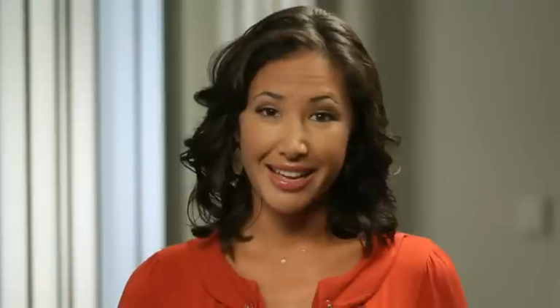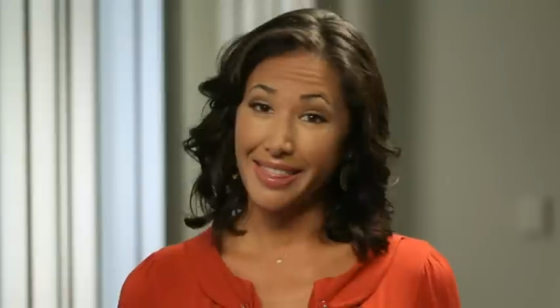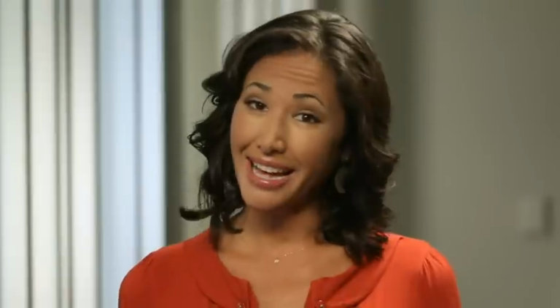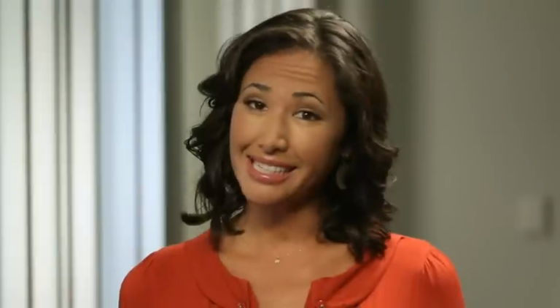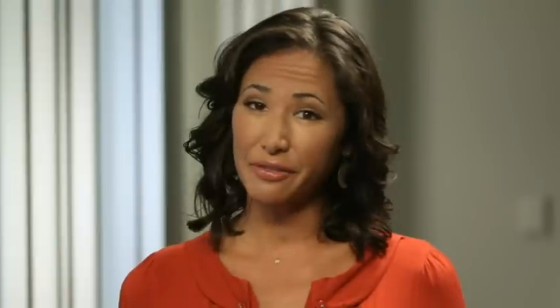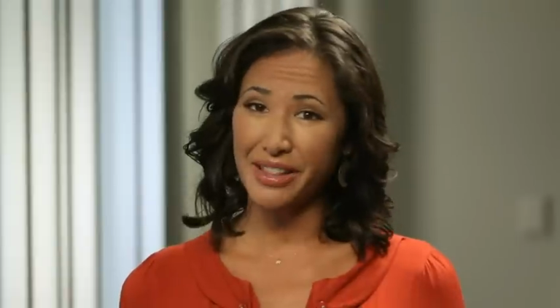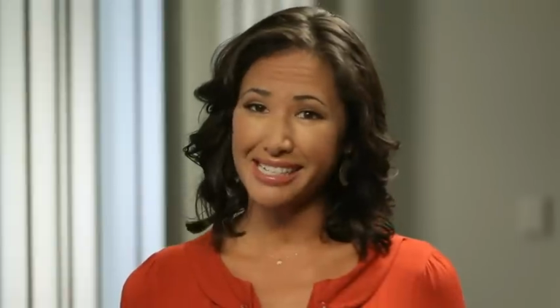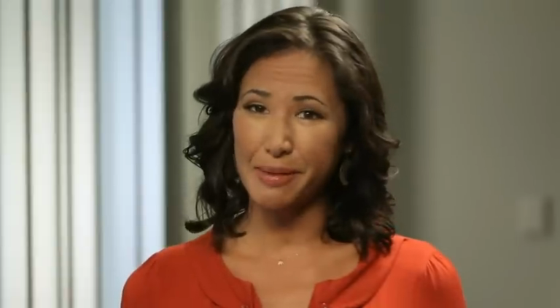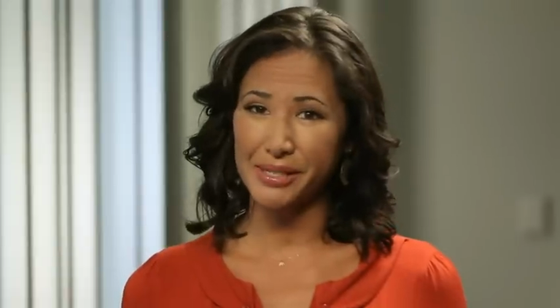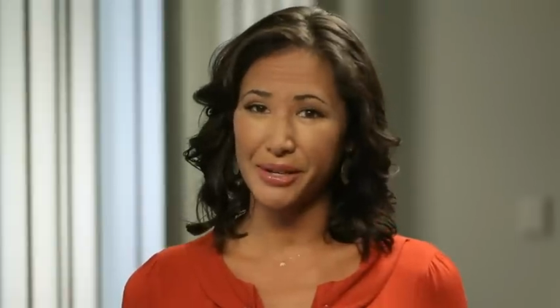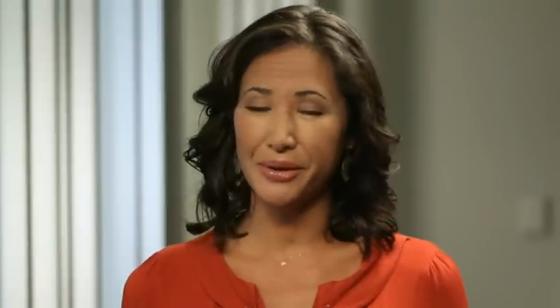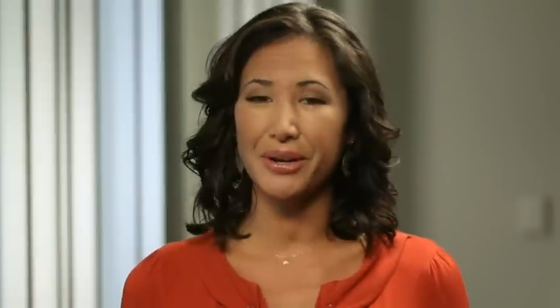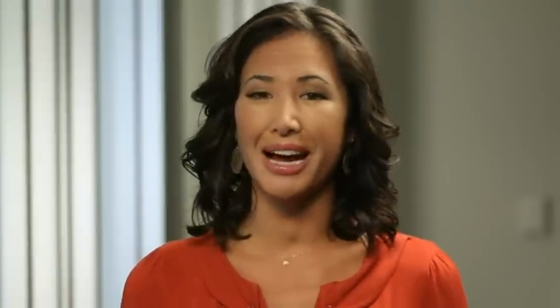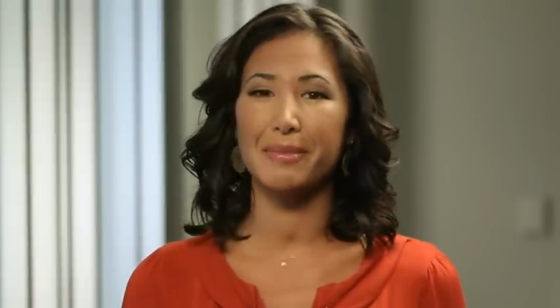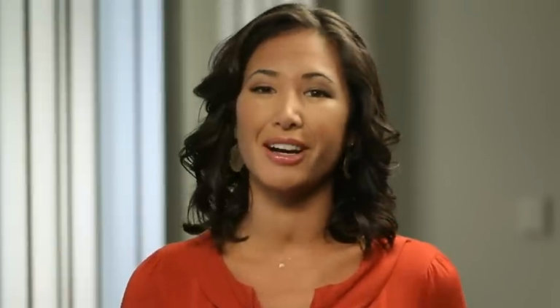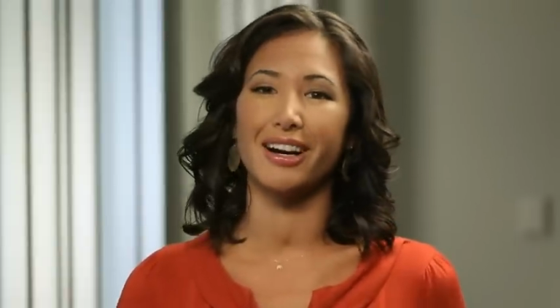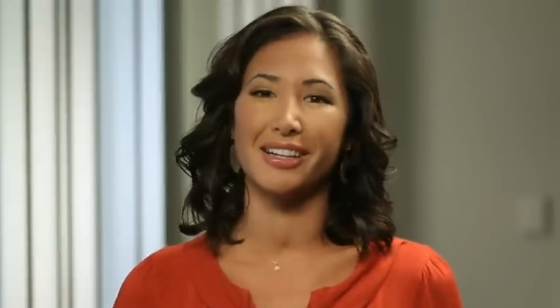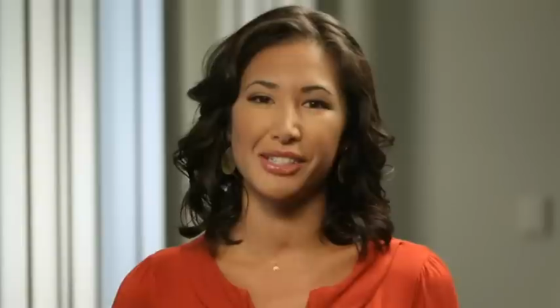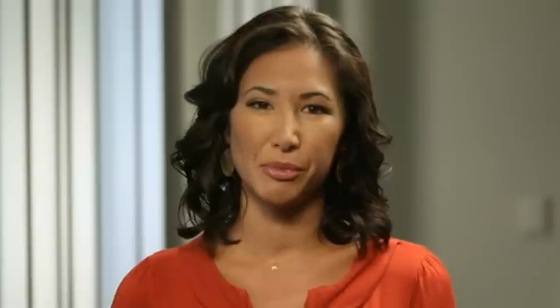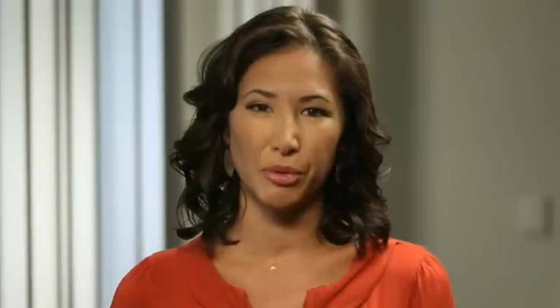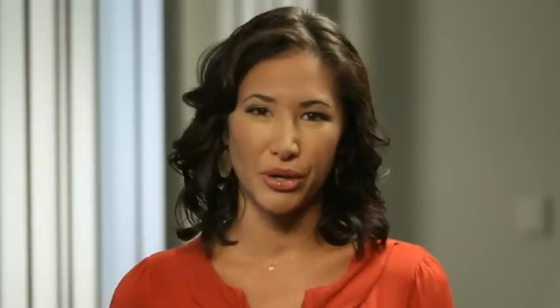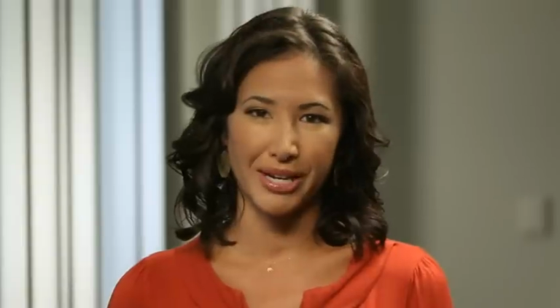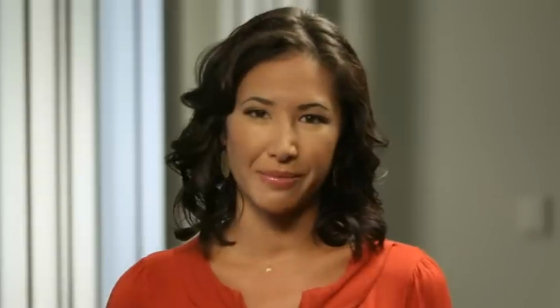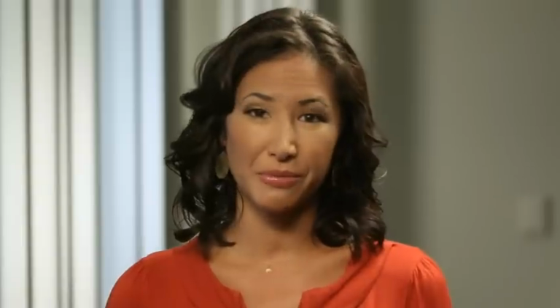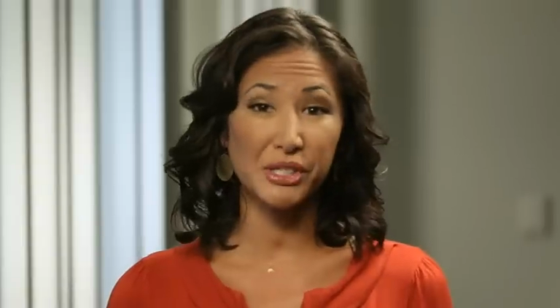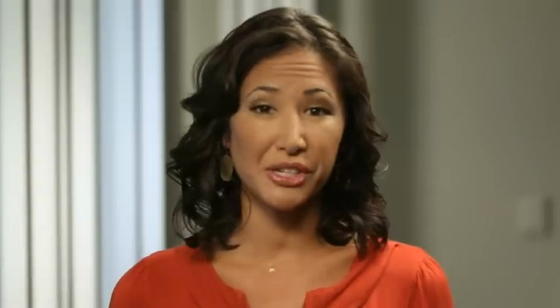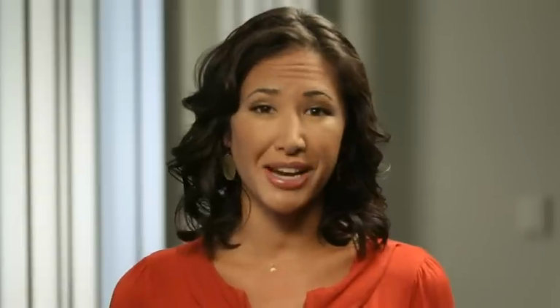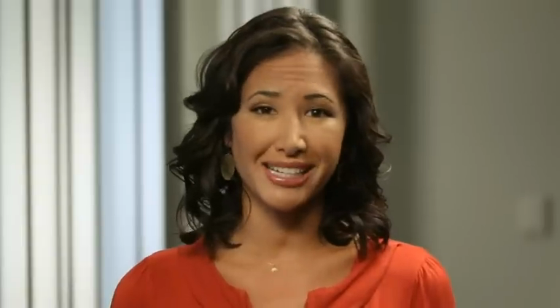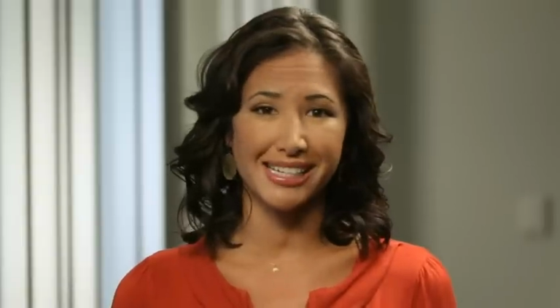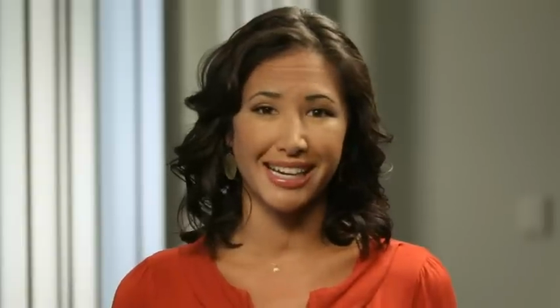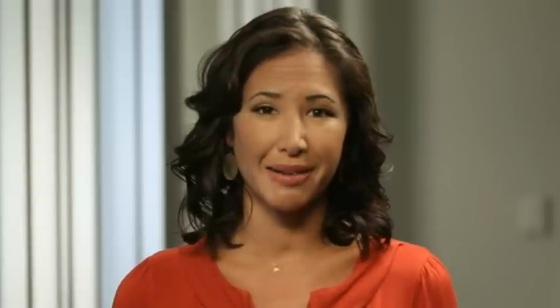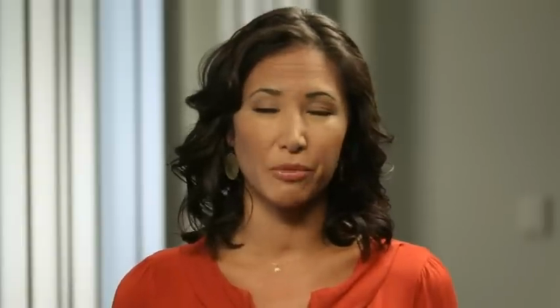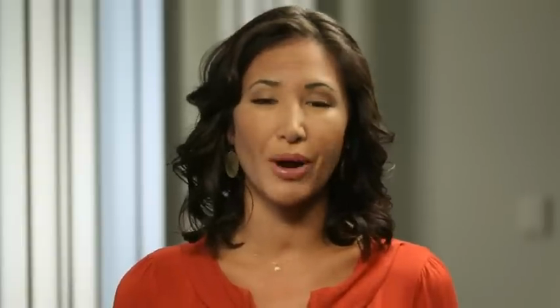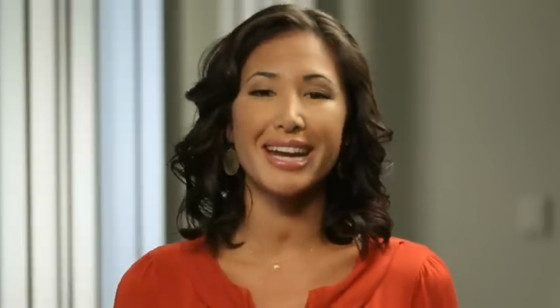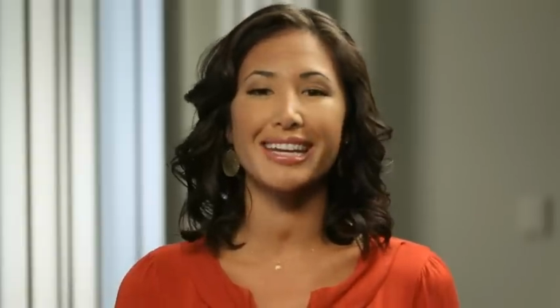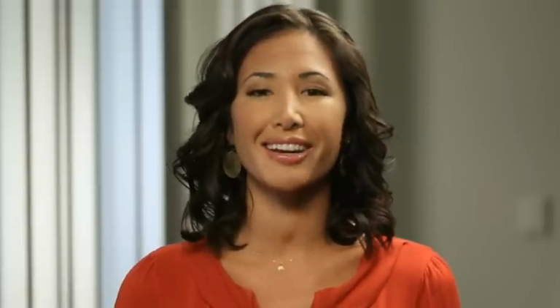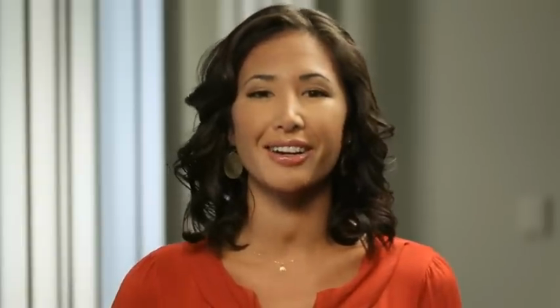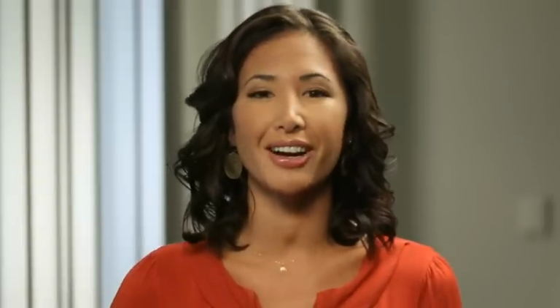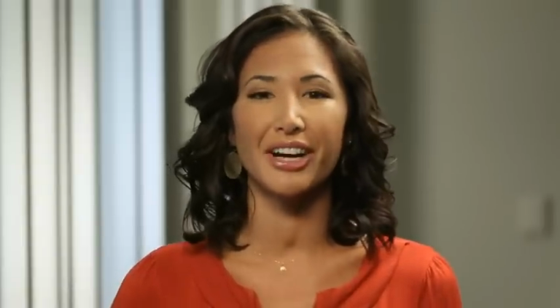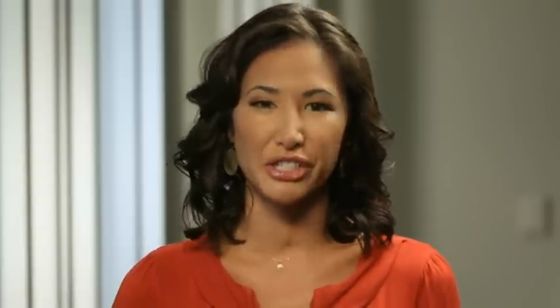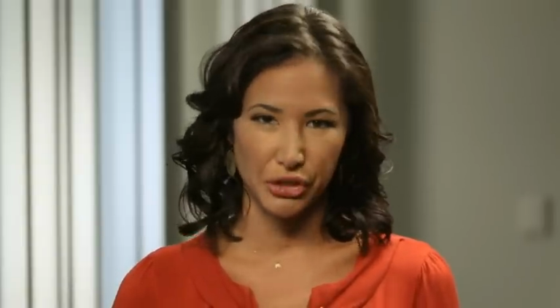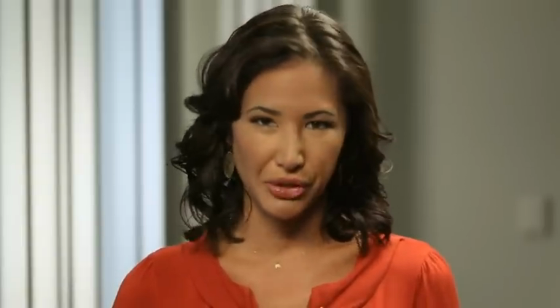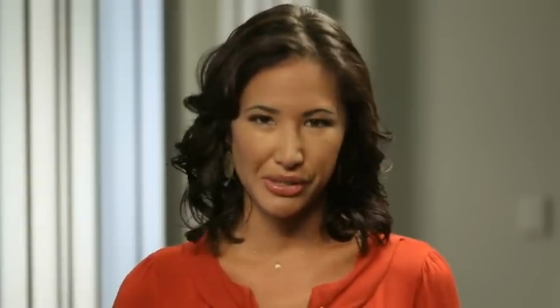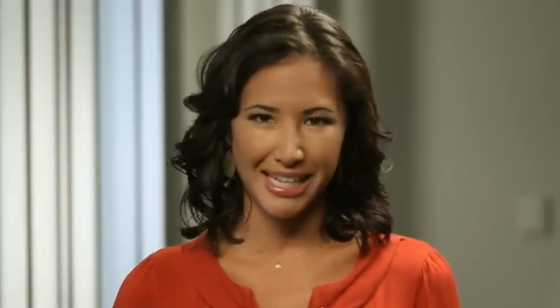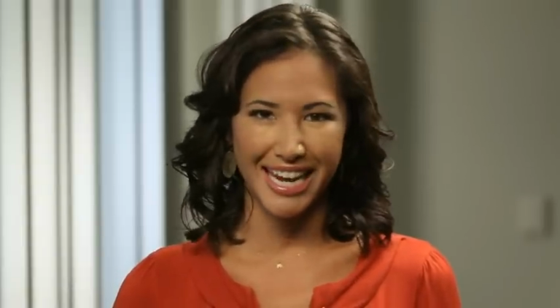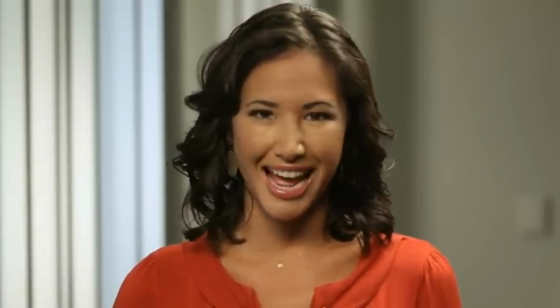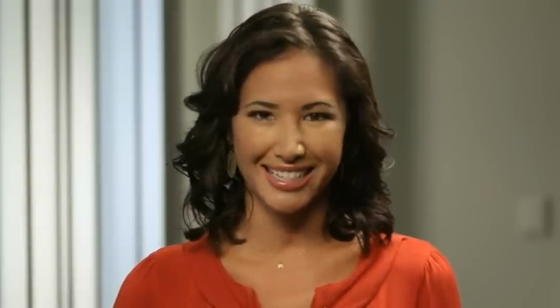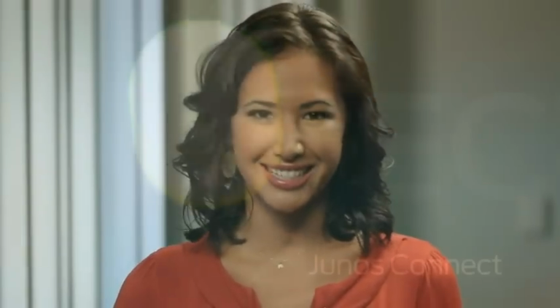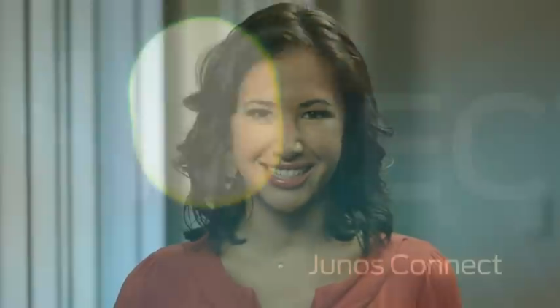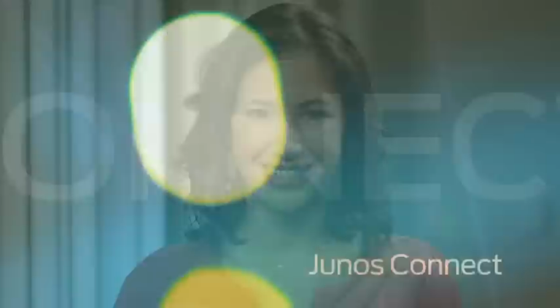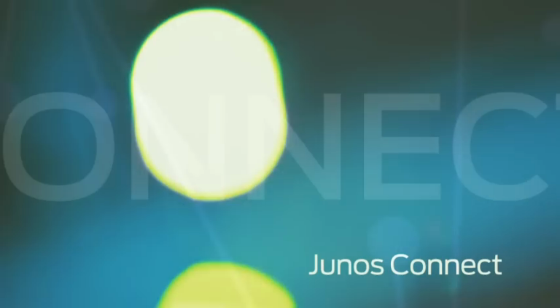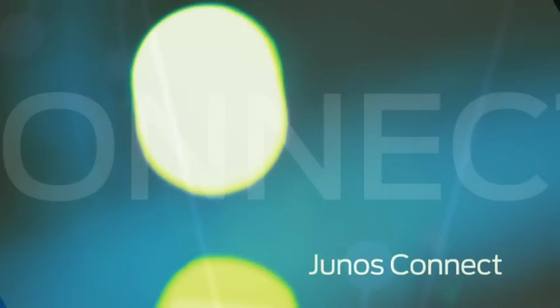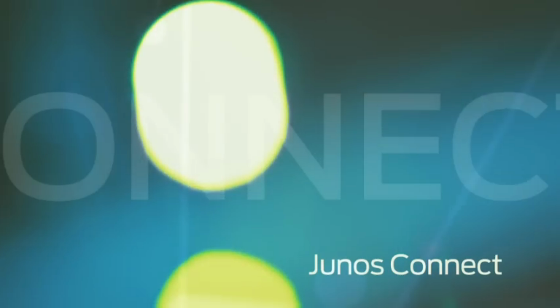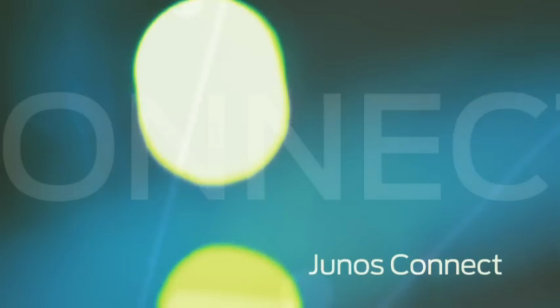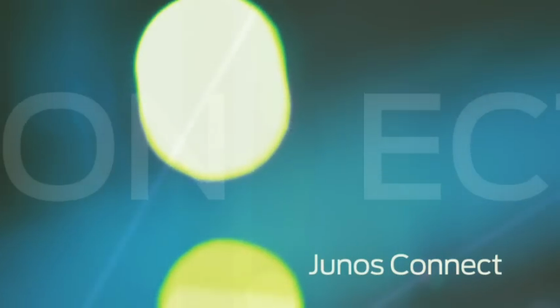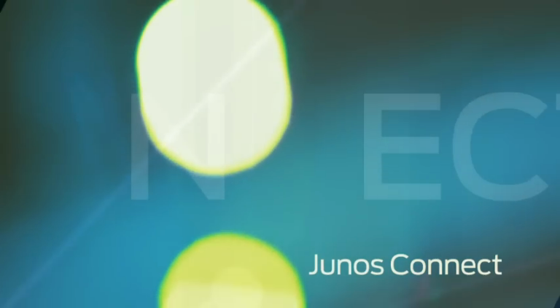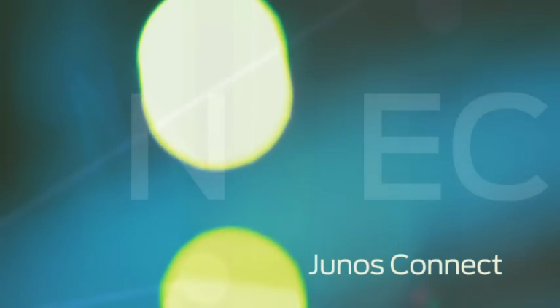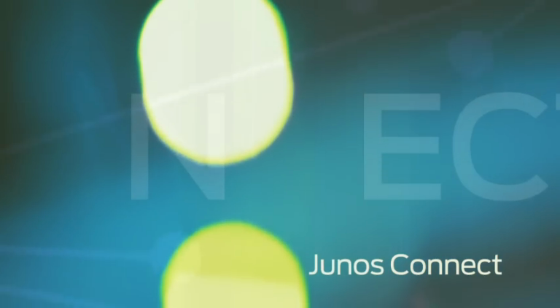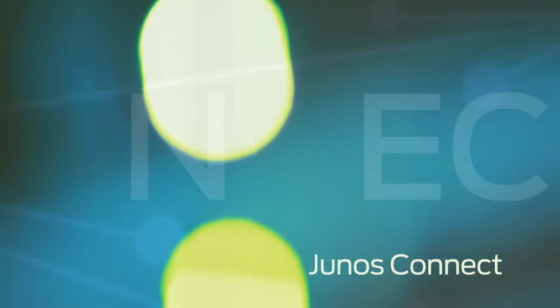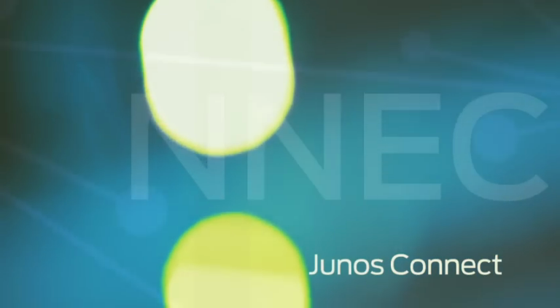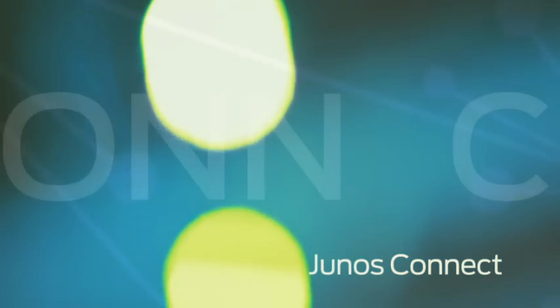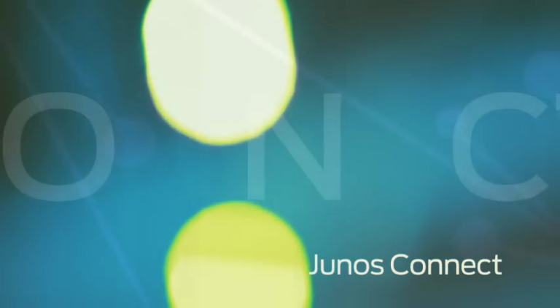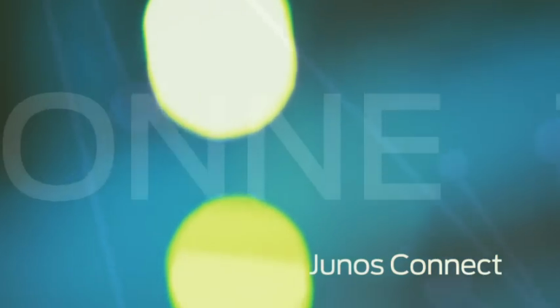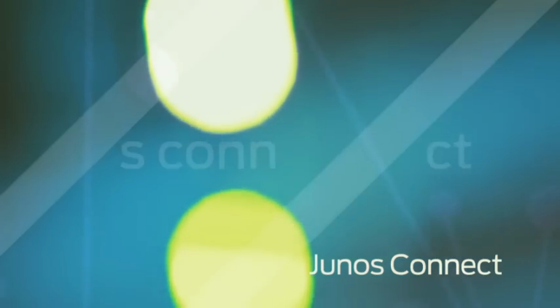That's it for this episode. I'm Kara Suboy. We'll see you next time right here on Junos Connect.